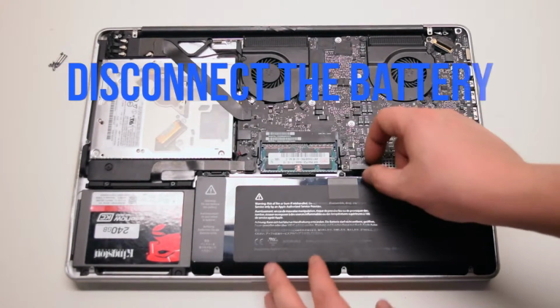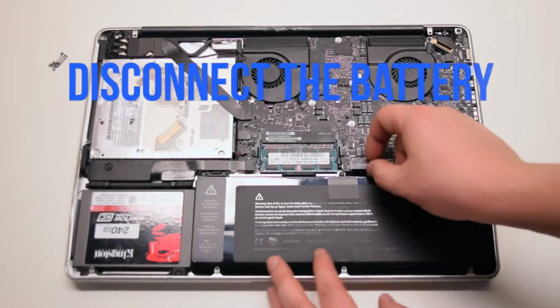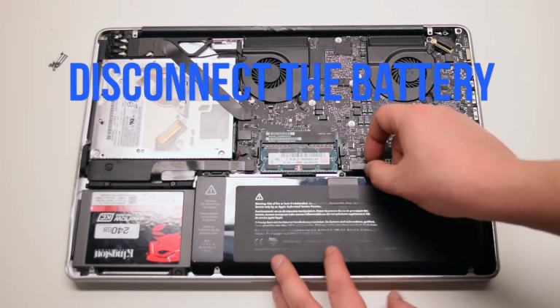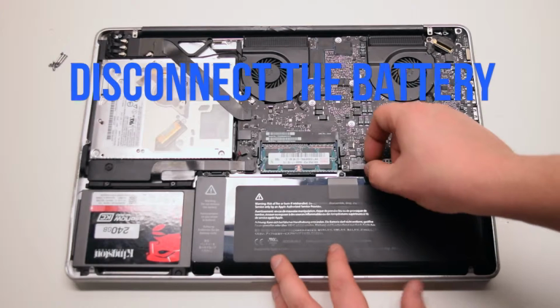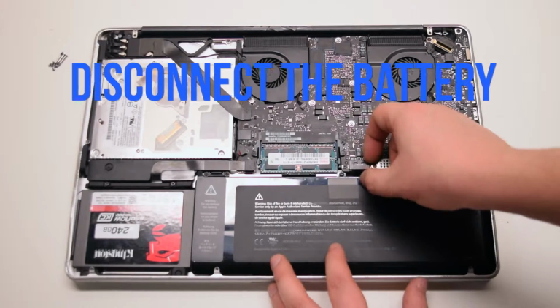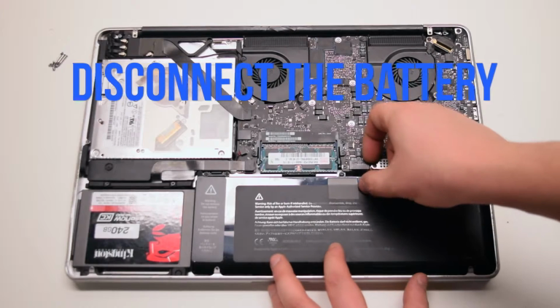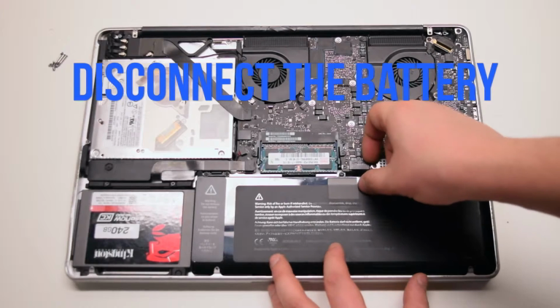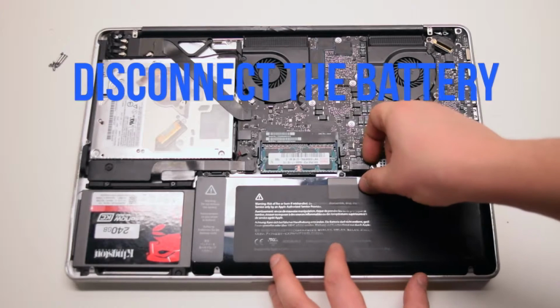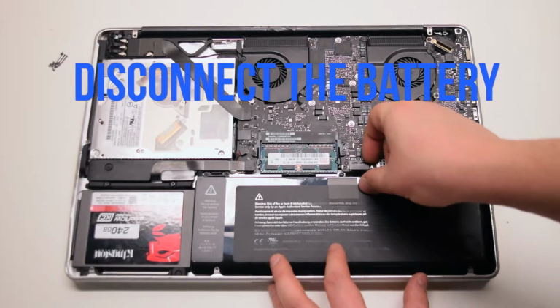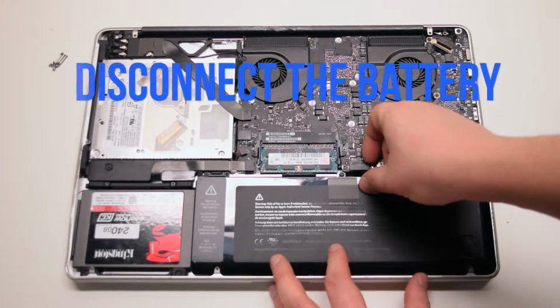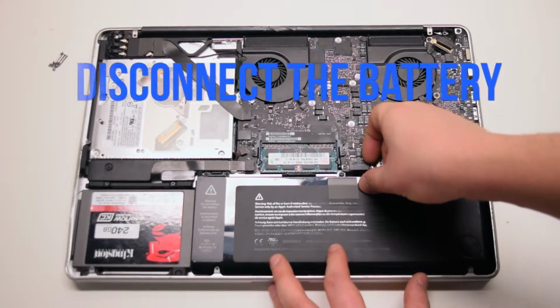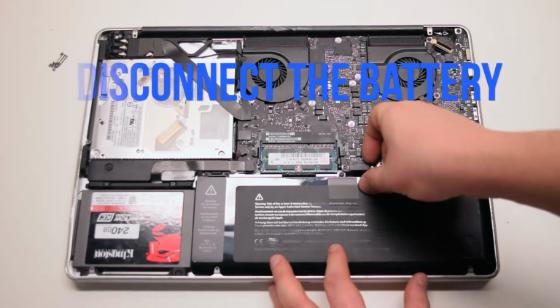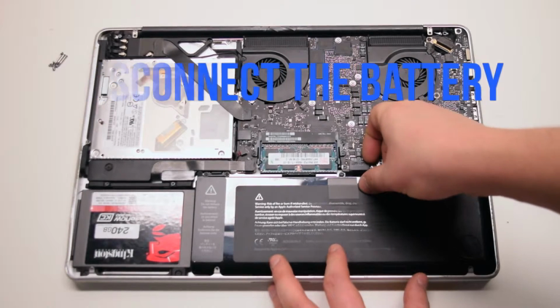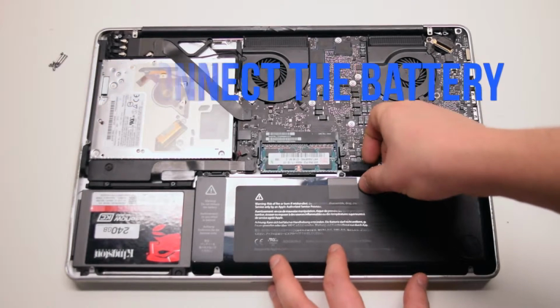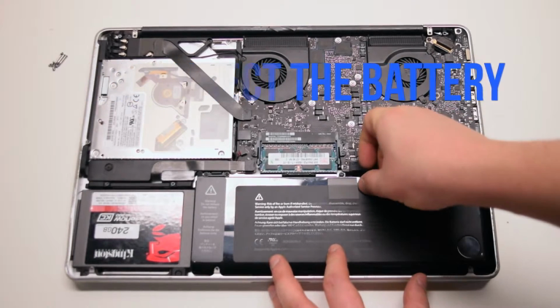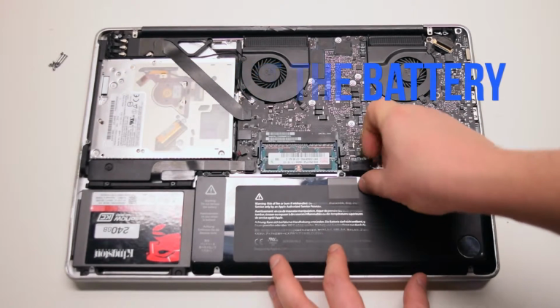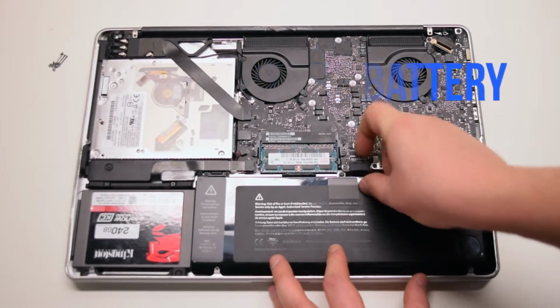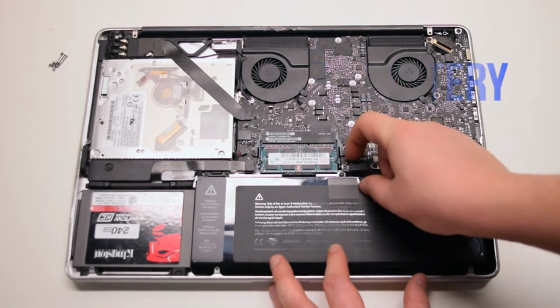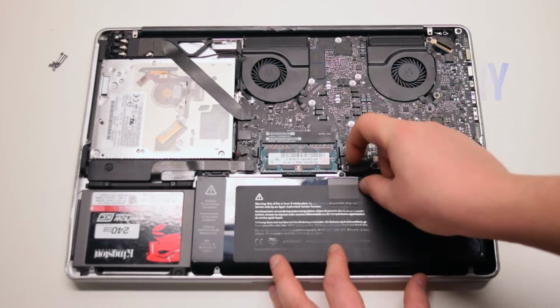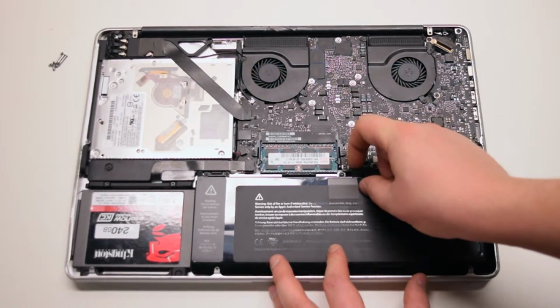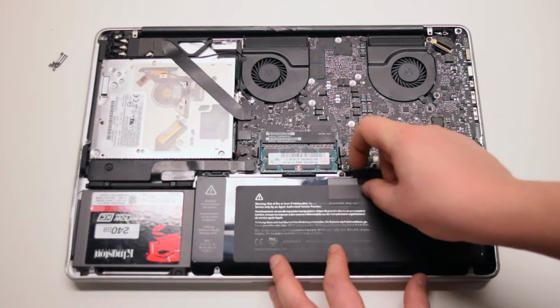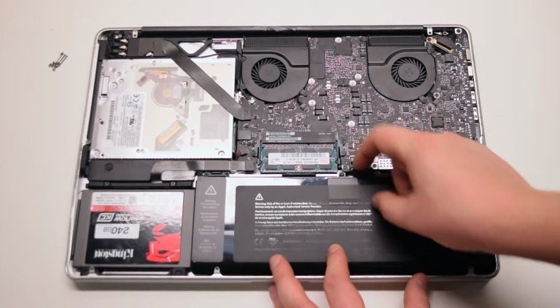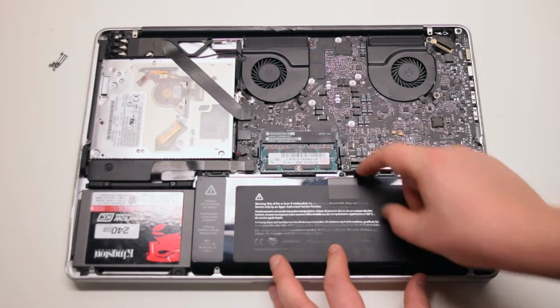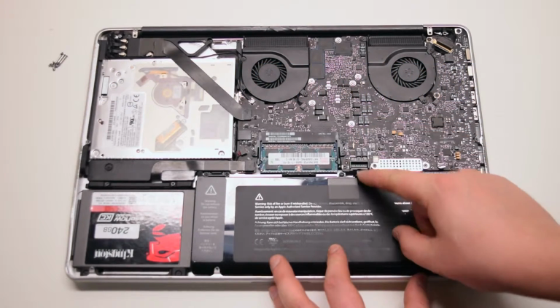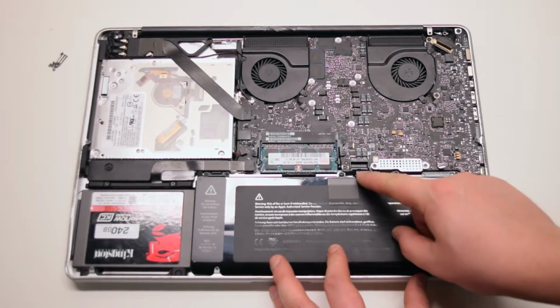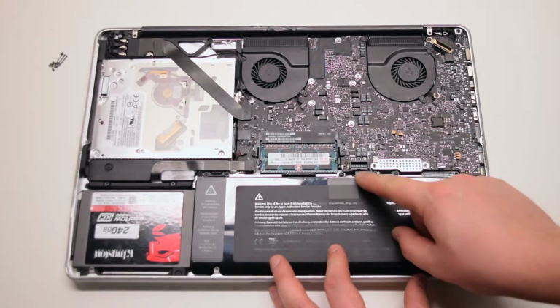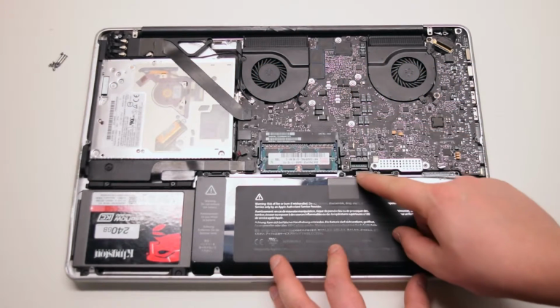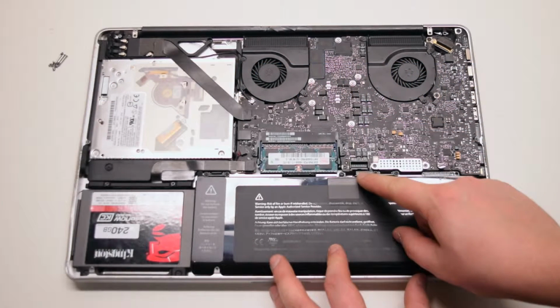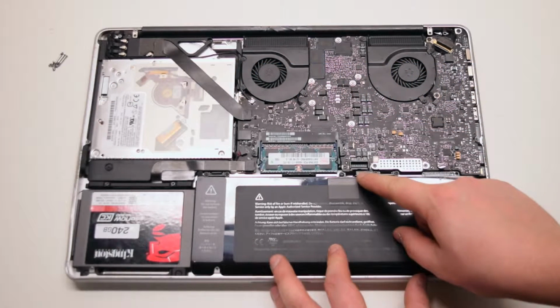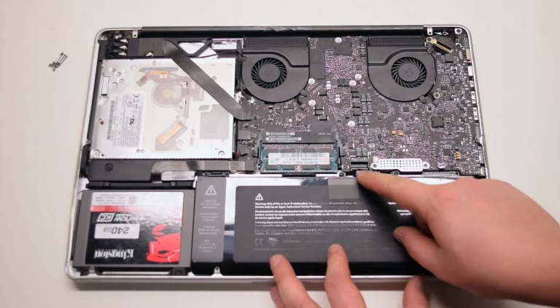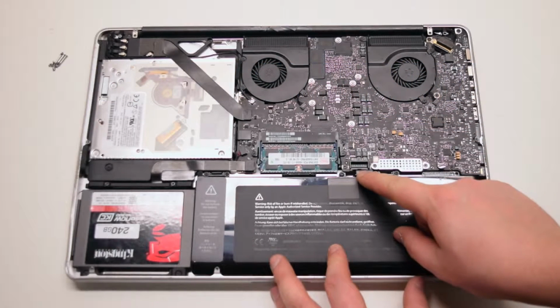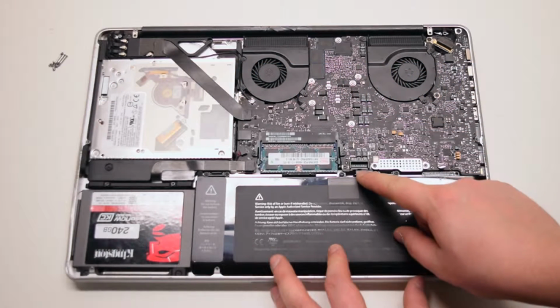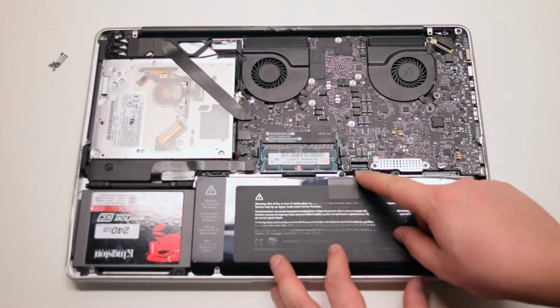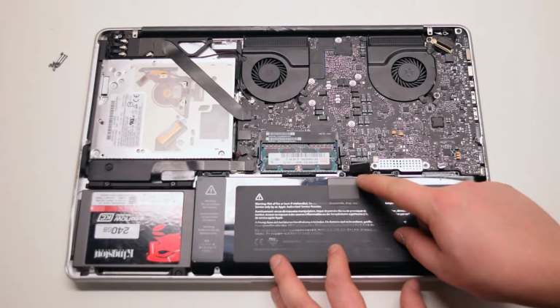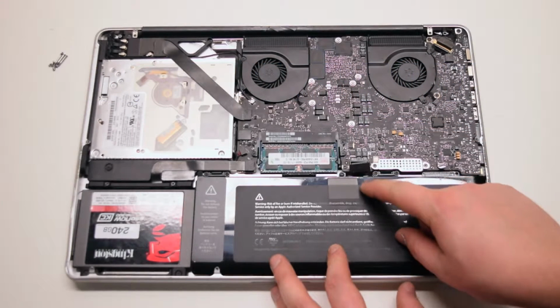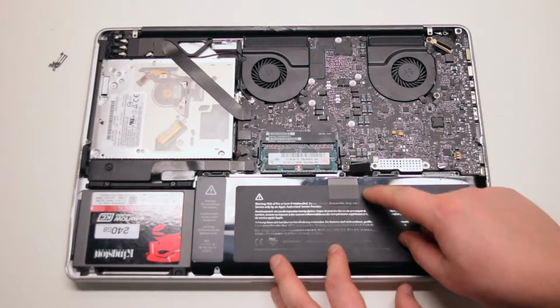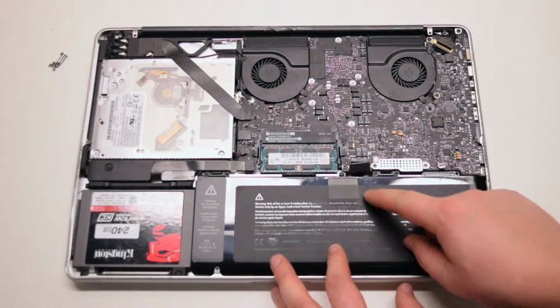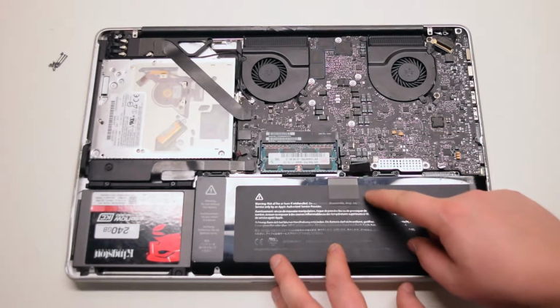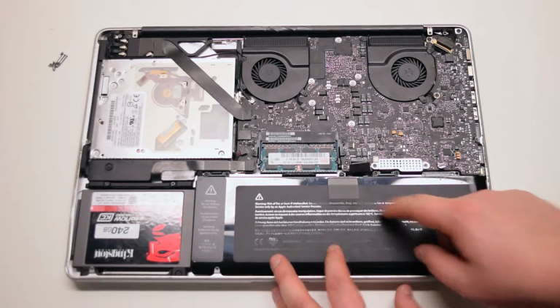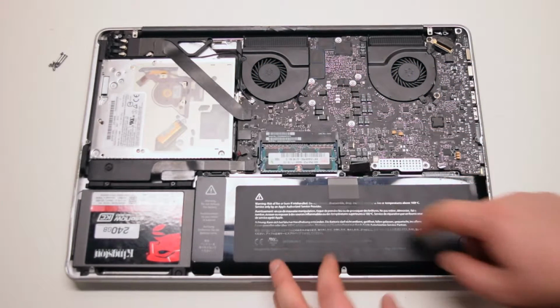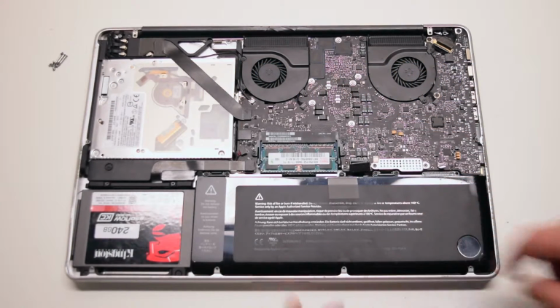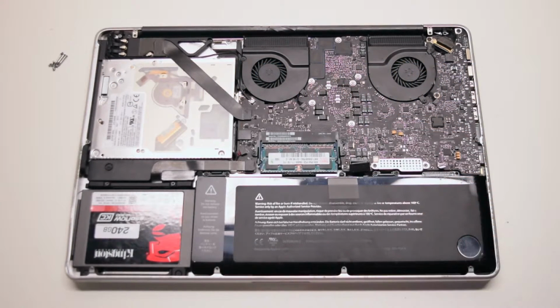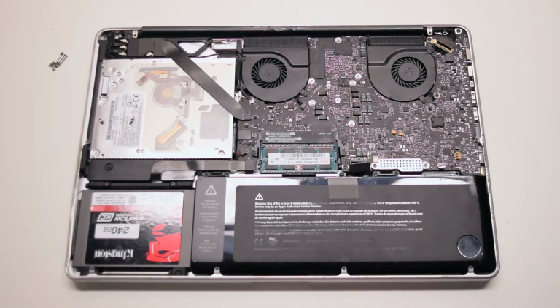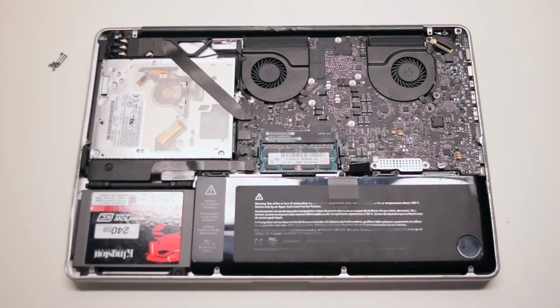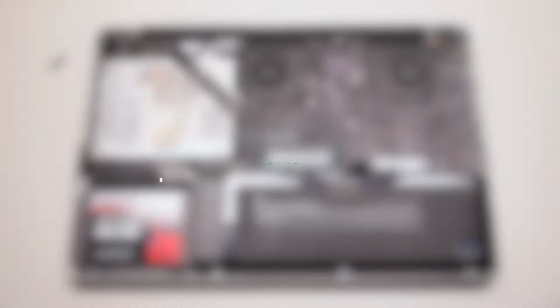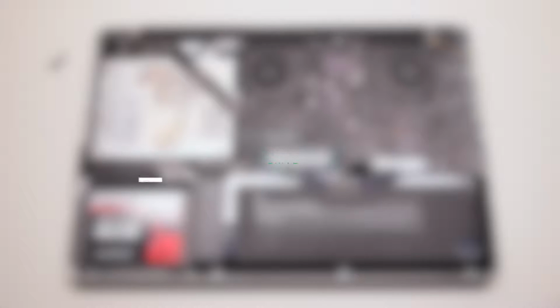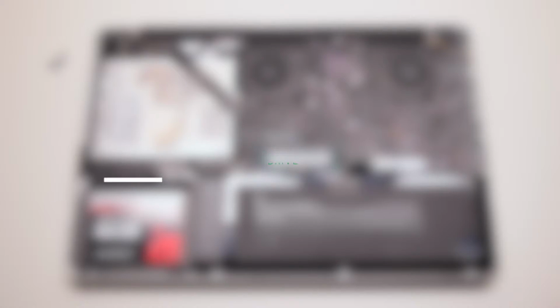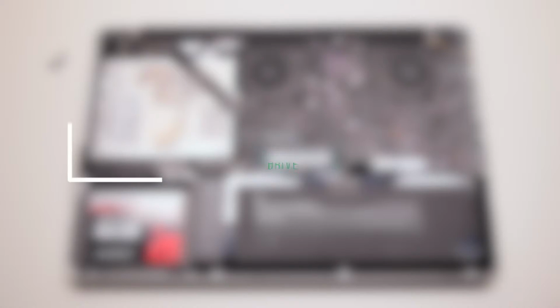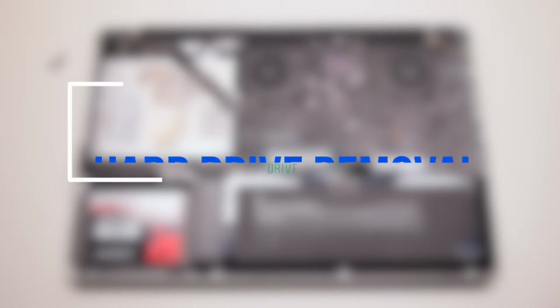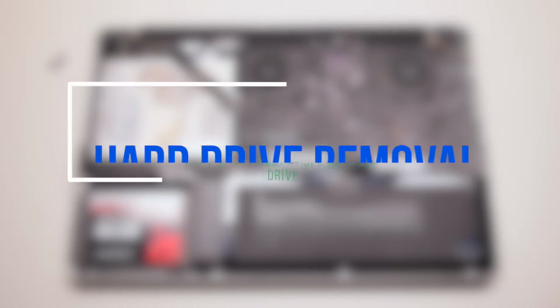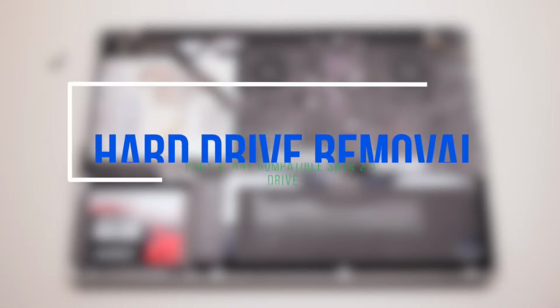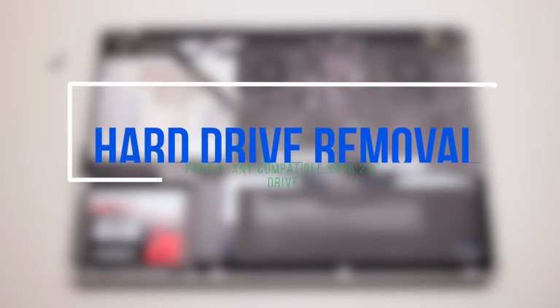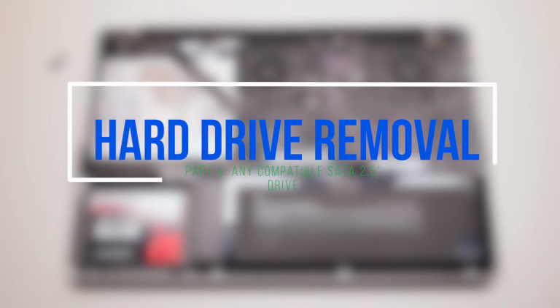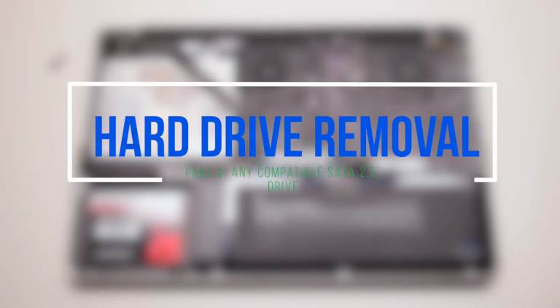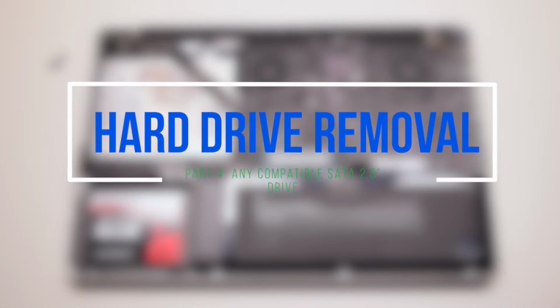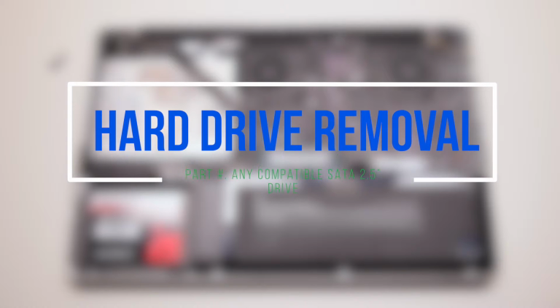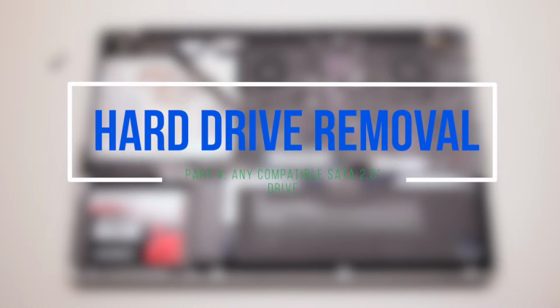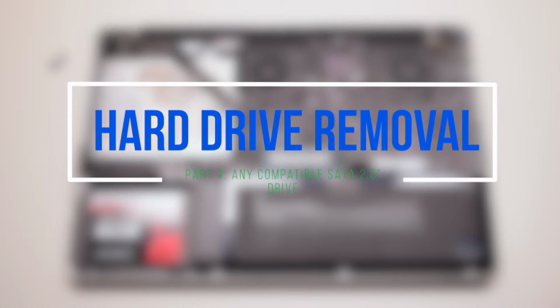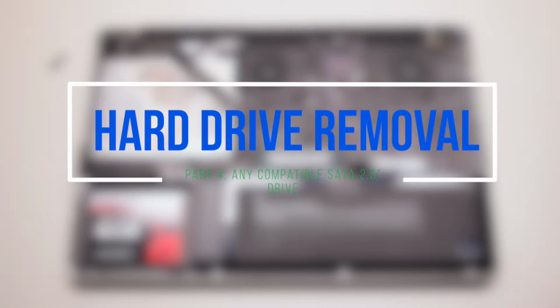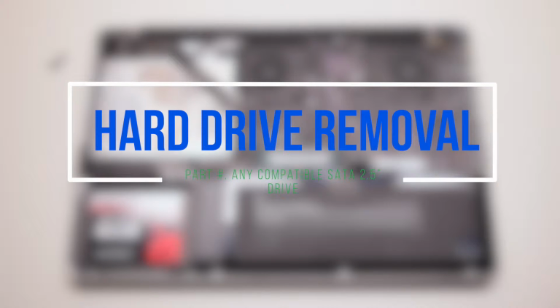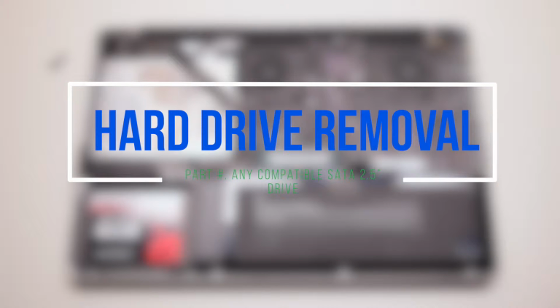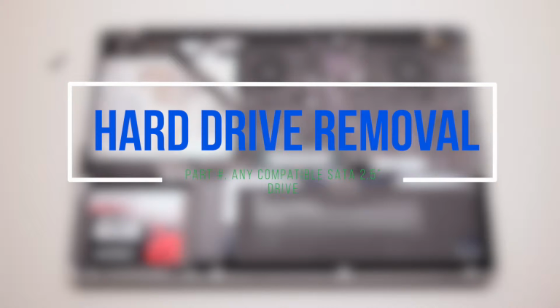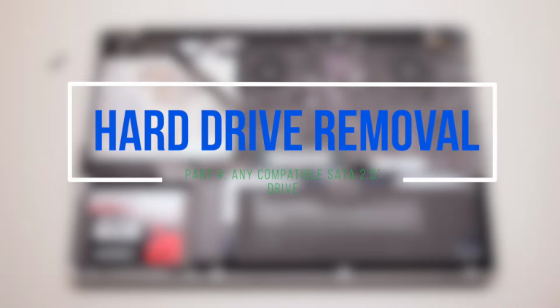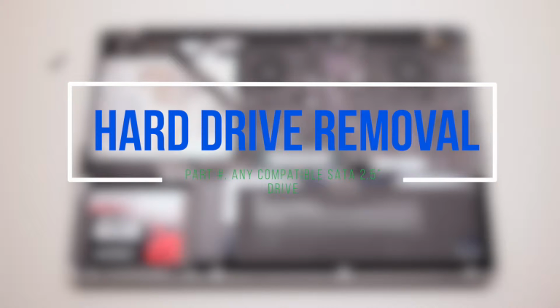Disconnect the battery before we begin. Hard drive removal.